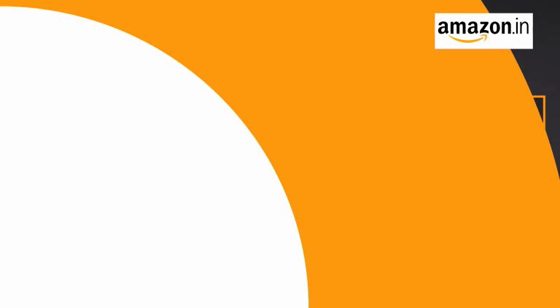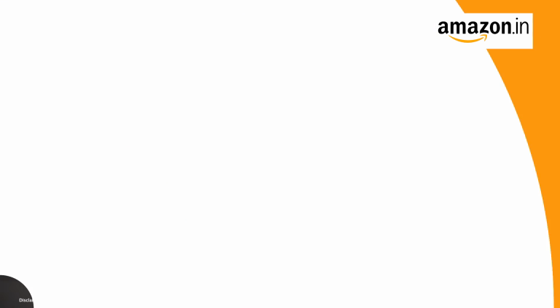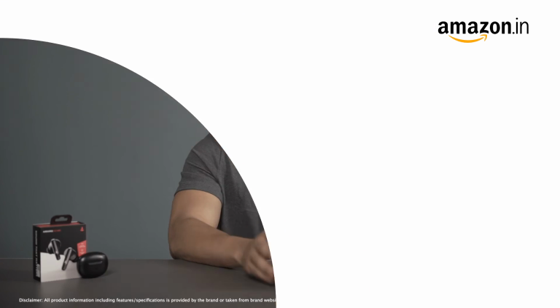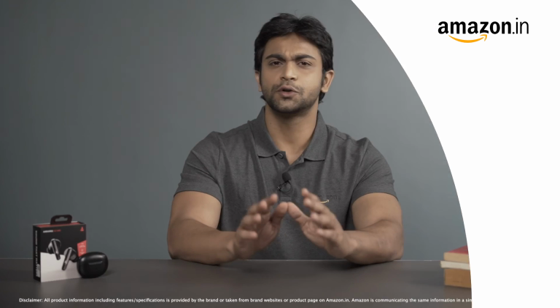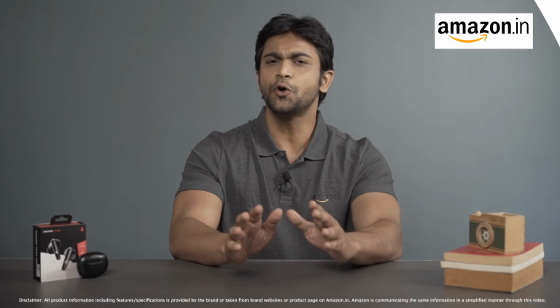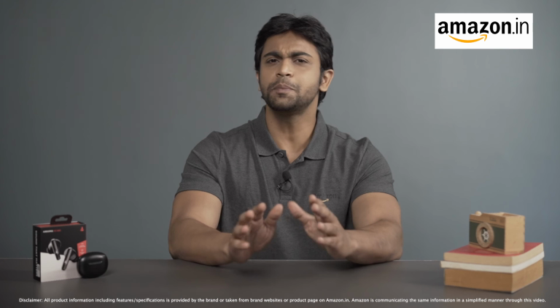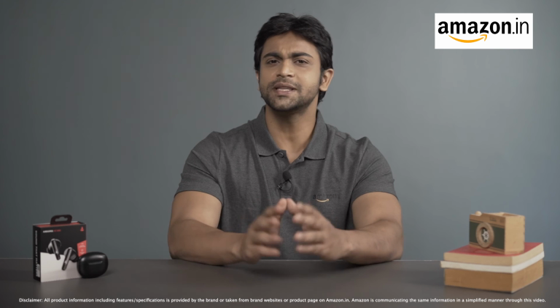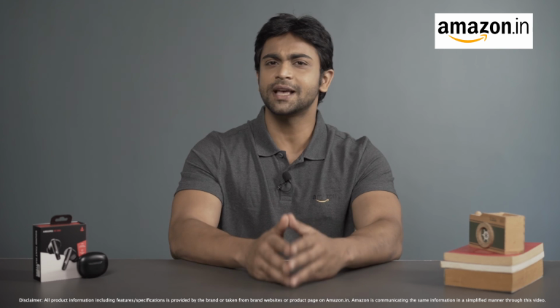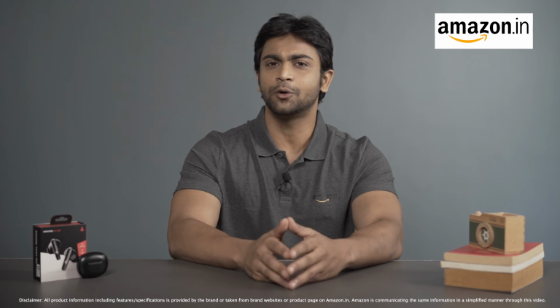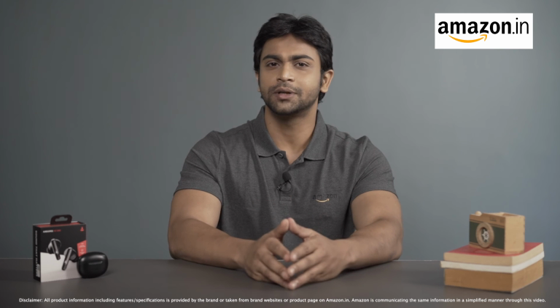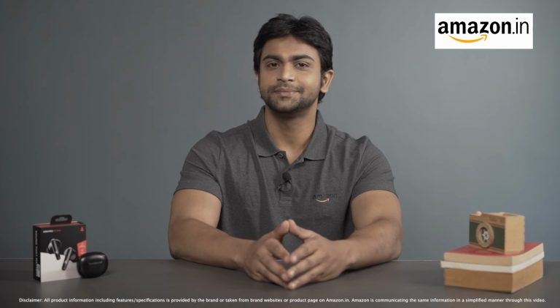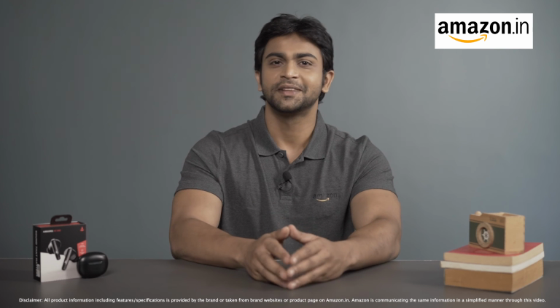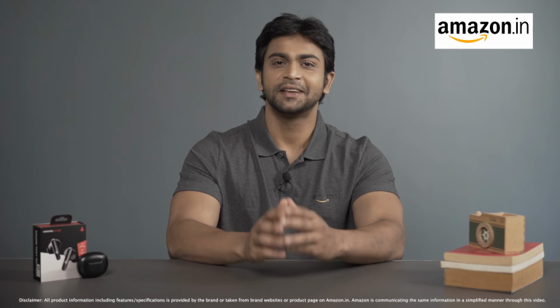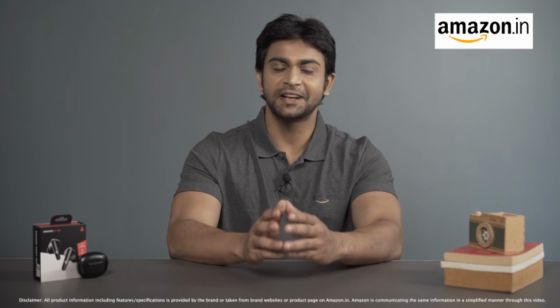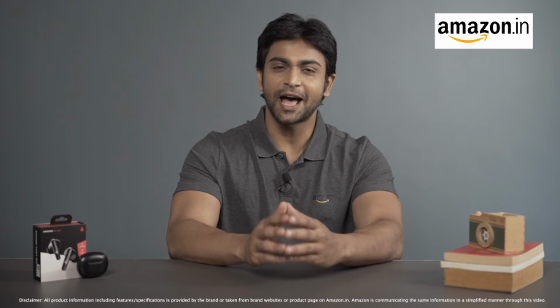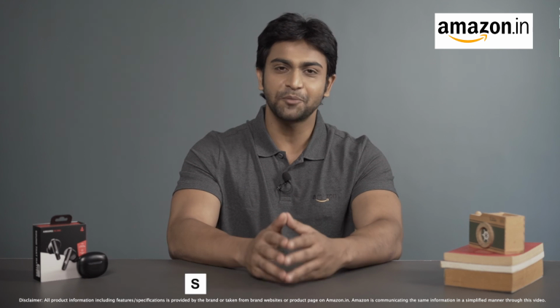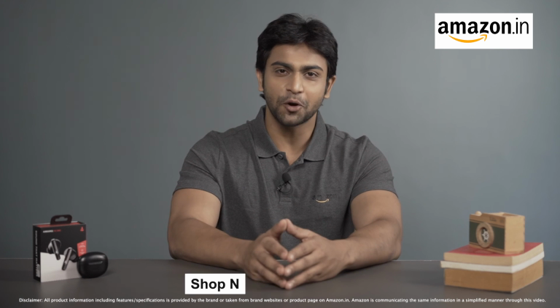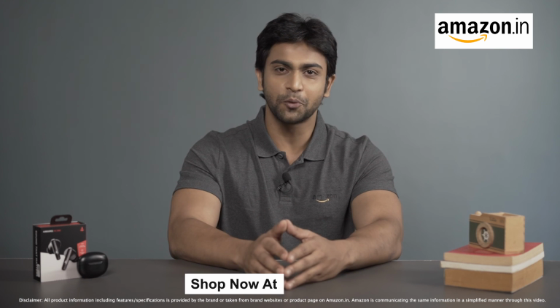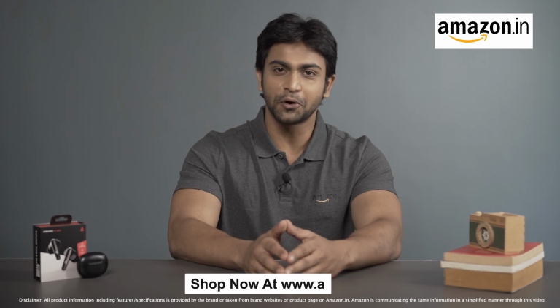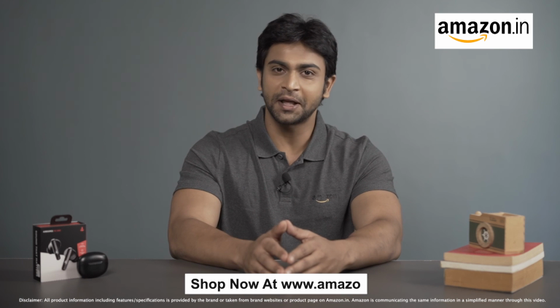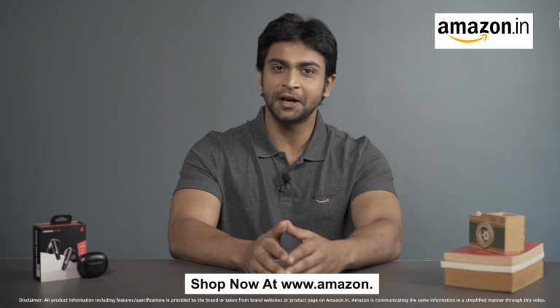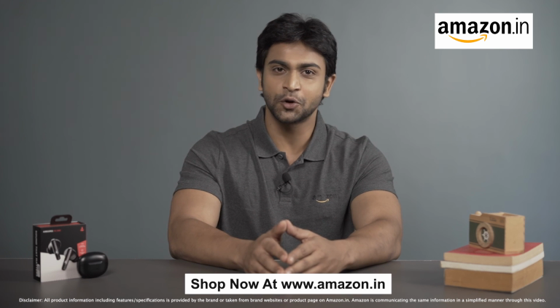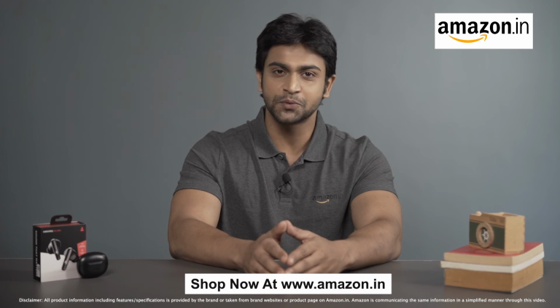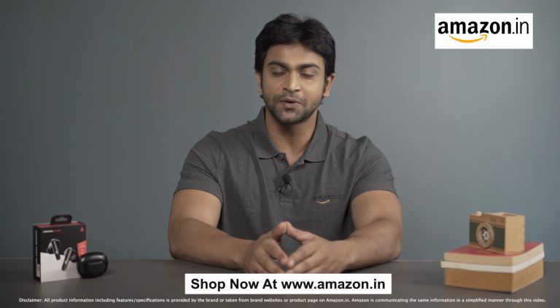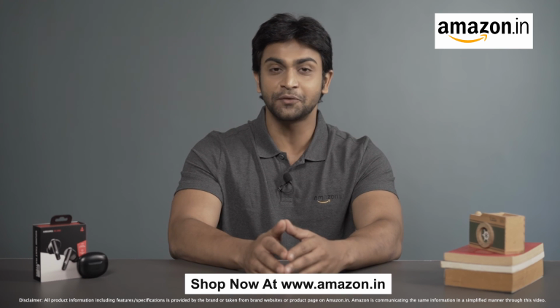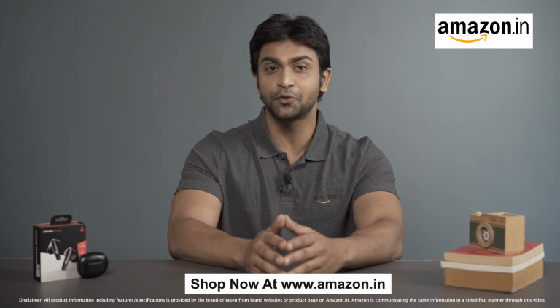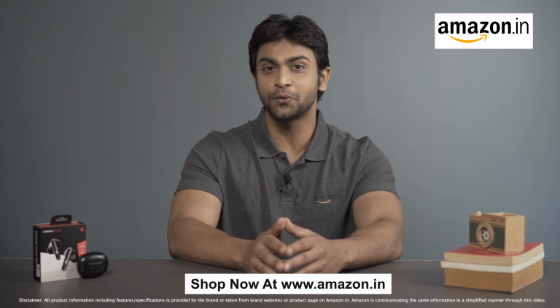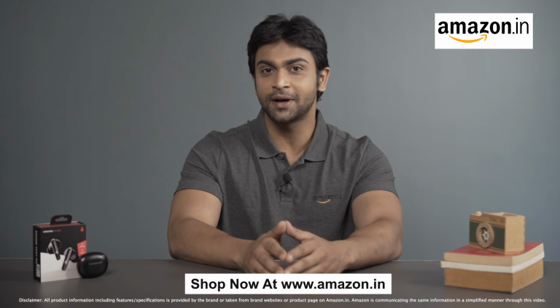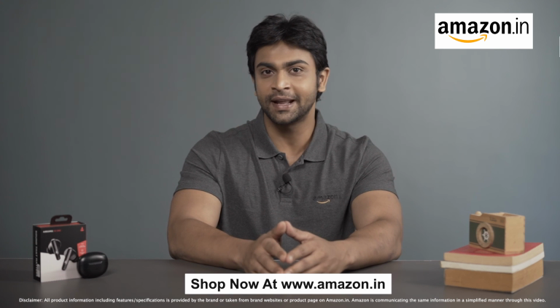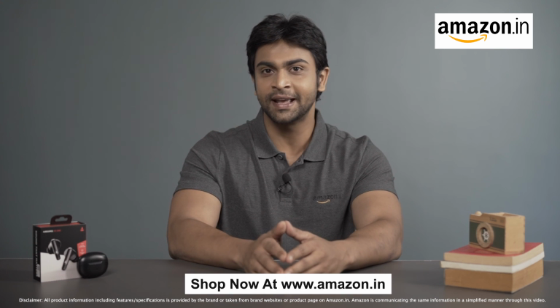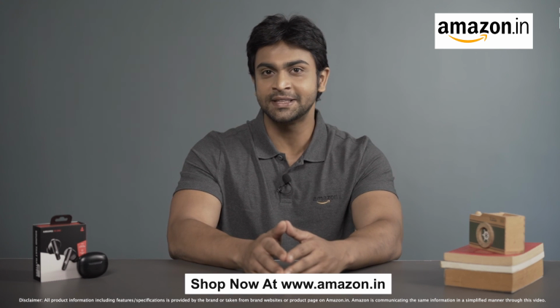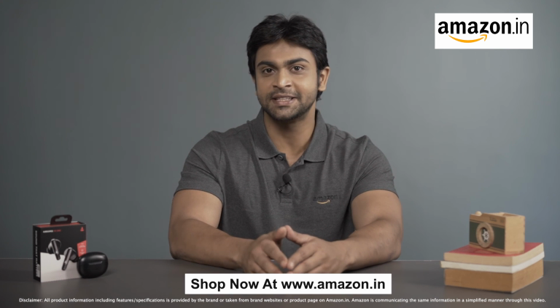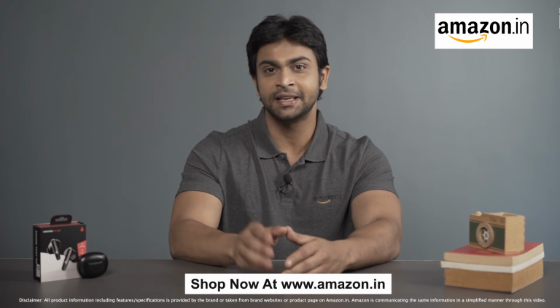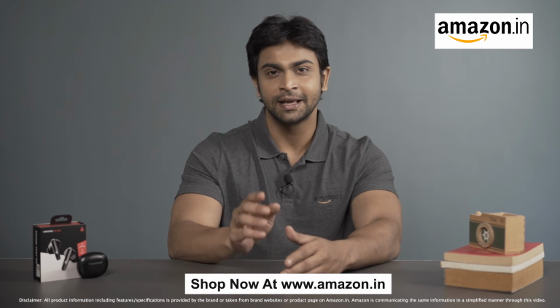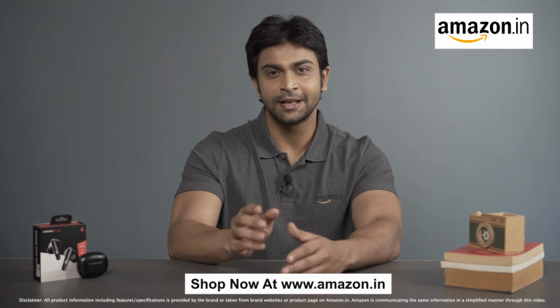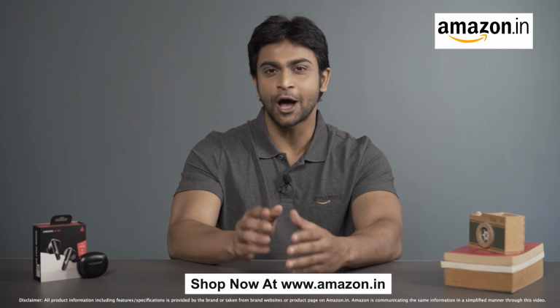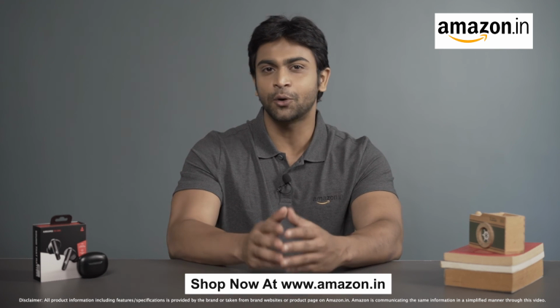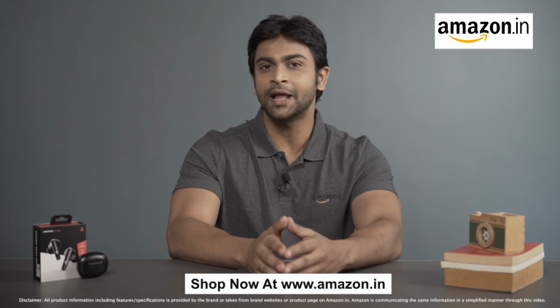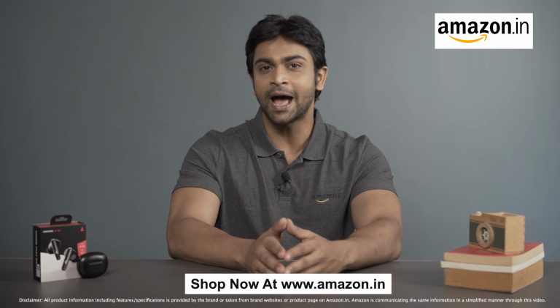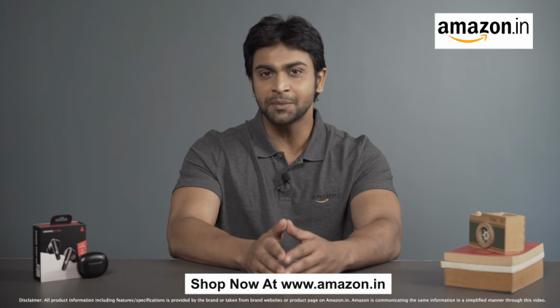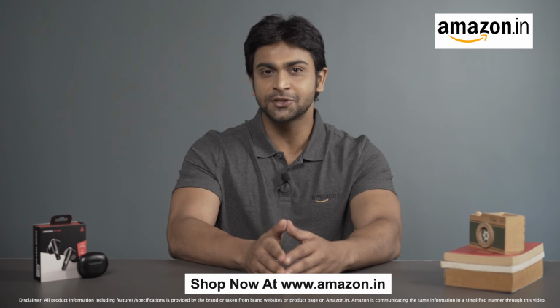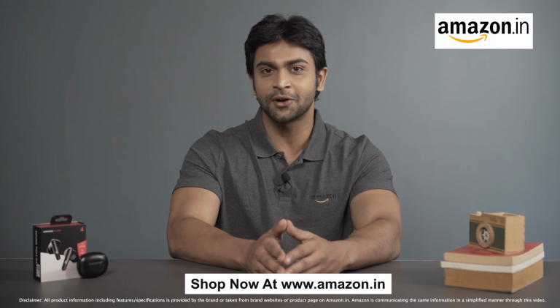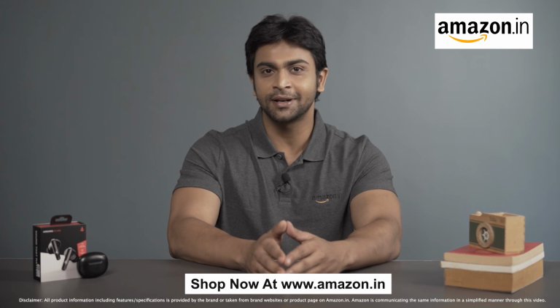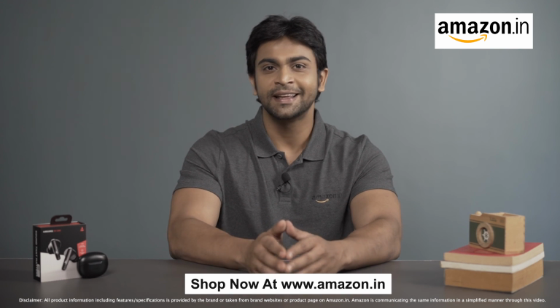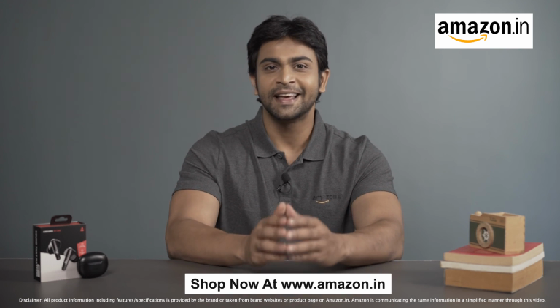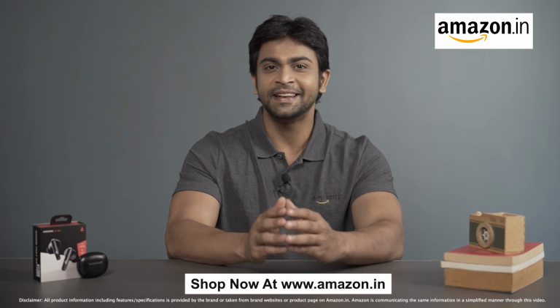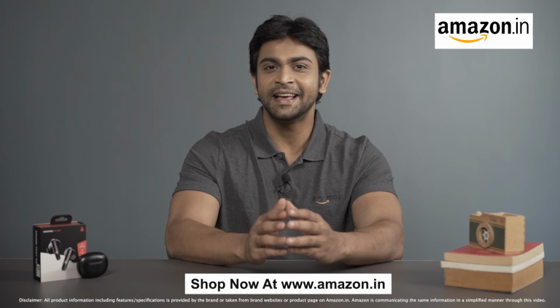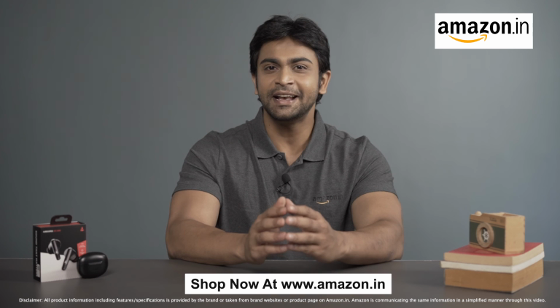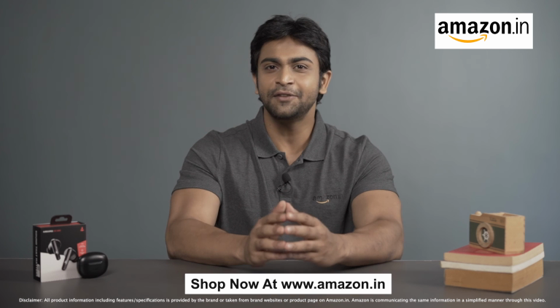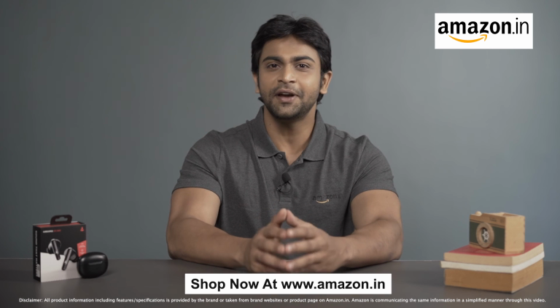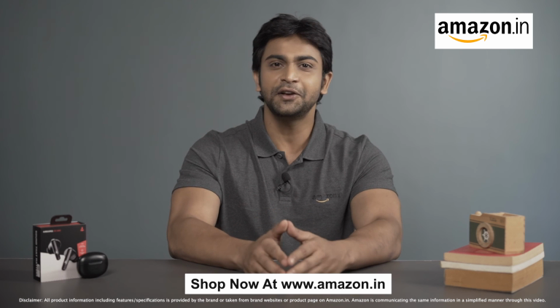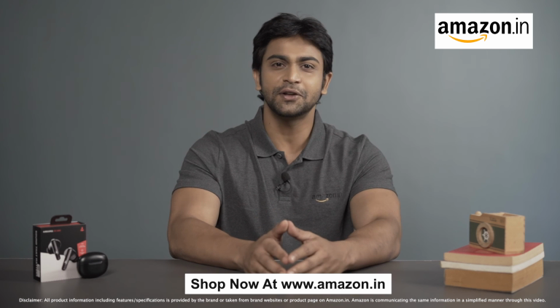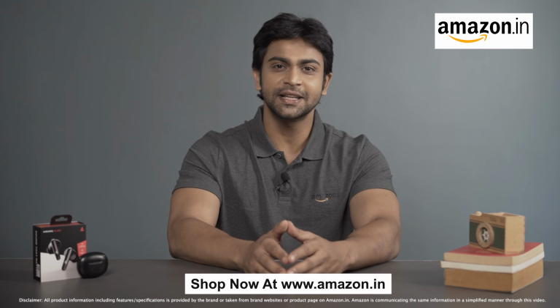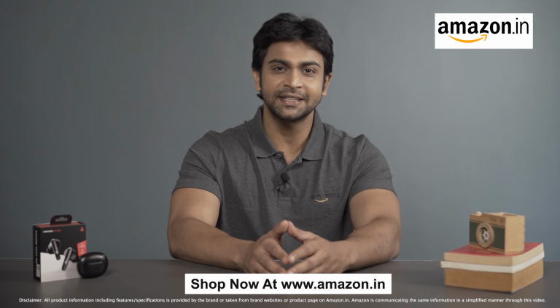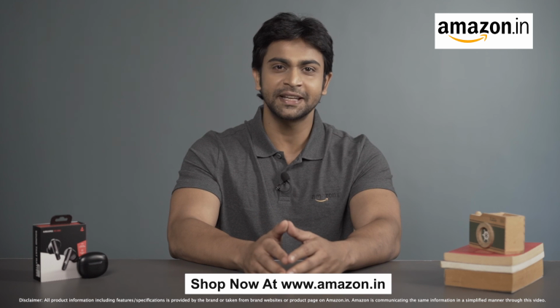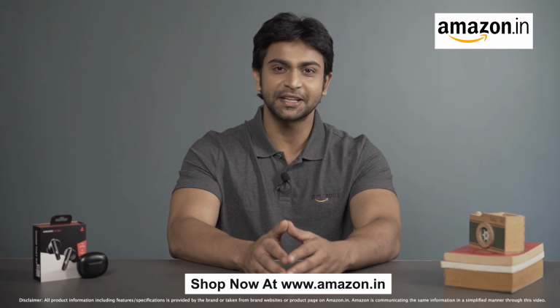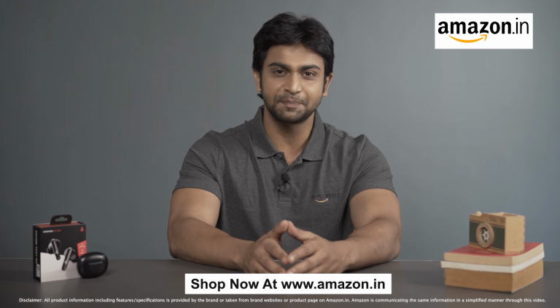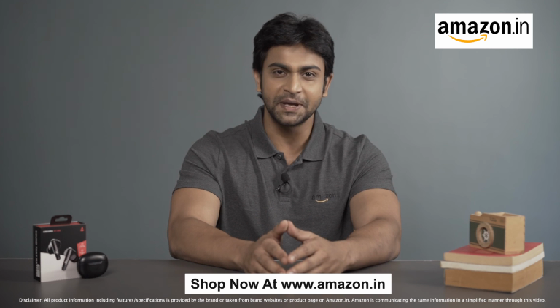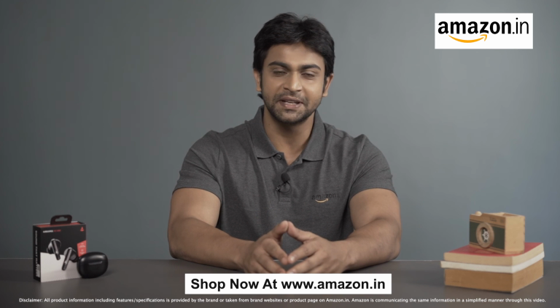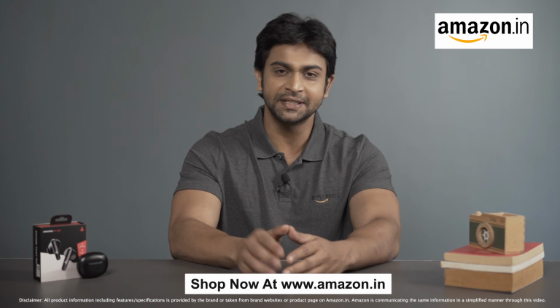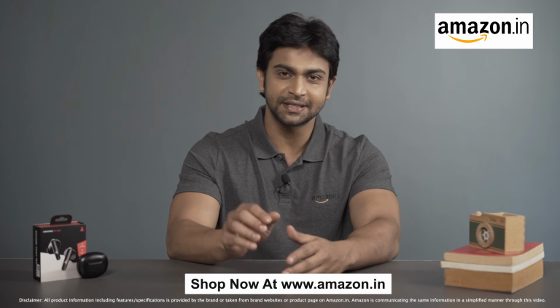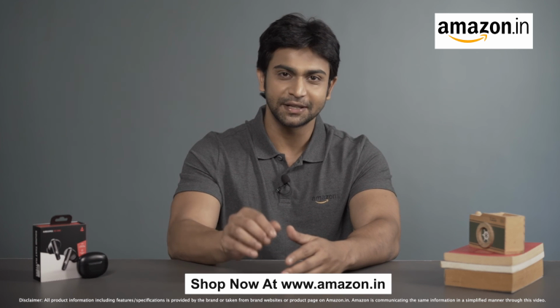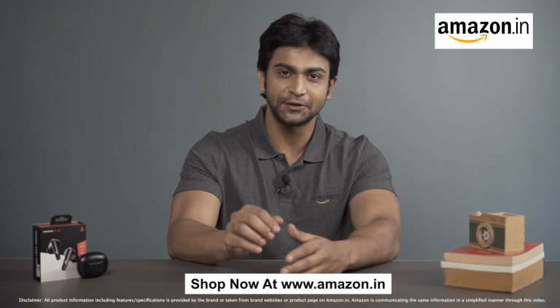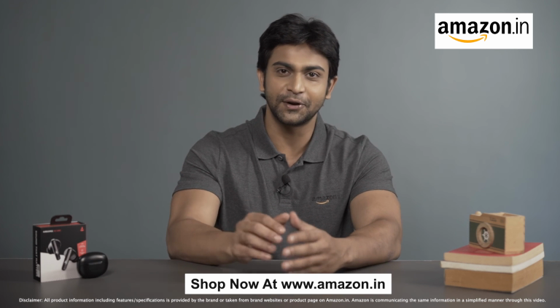So don't miss out. Grab your Boat AirDopes 141 ANC now on Amazon and elevate your listening experience today.